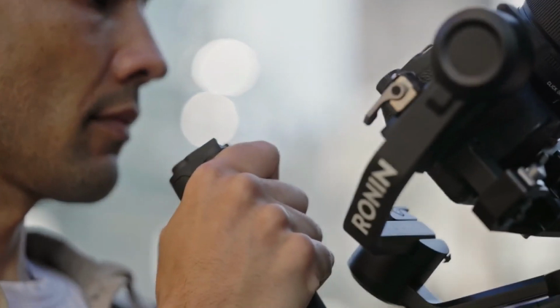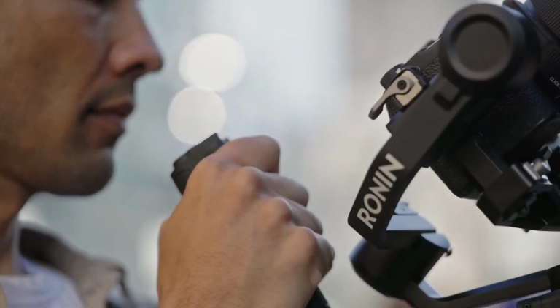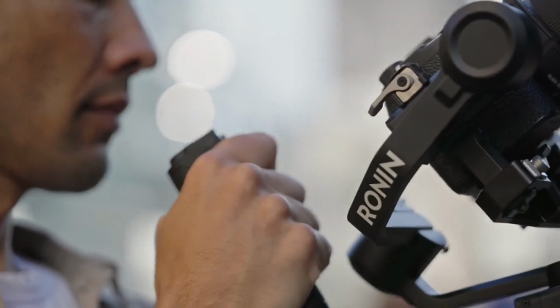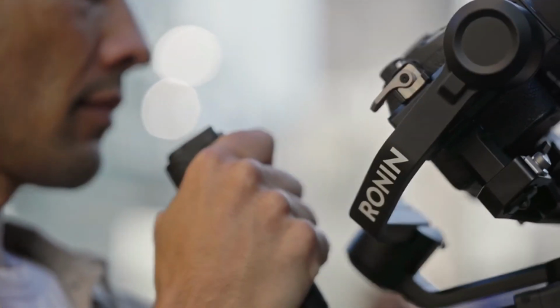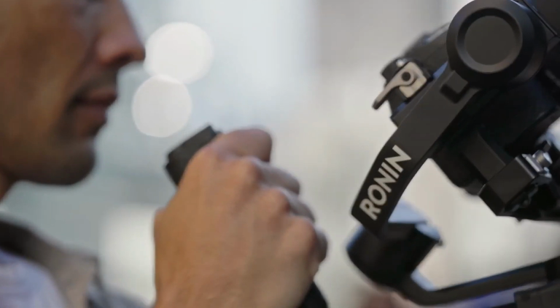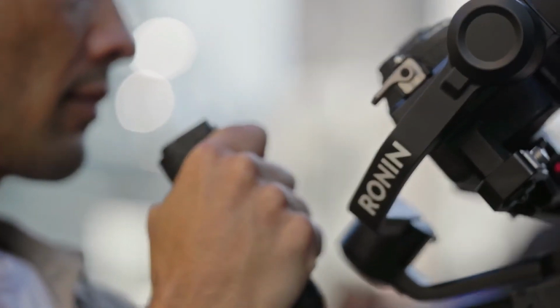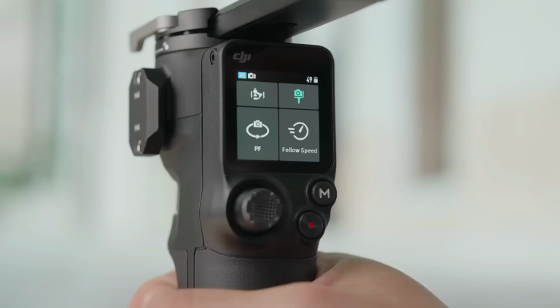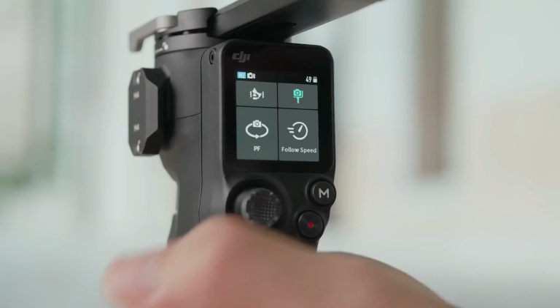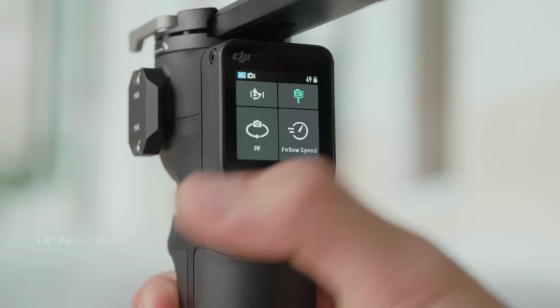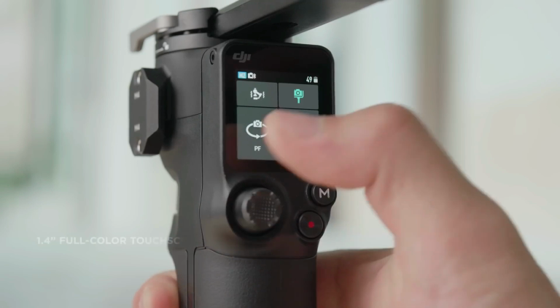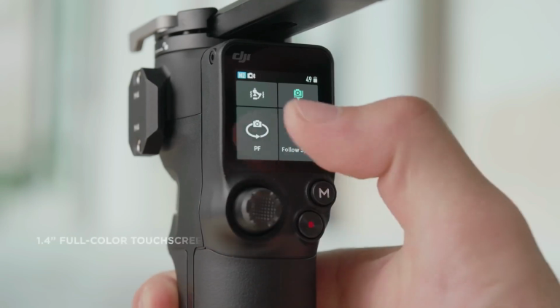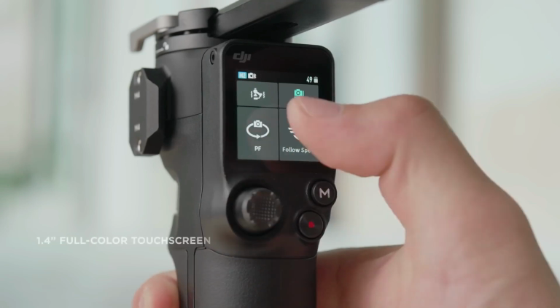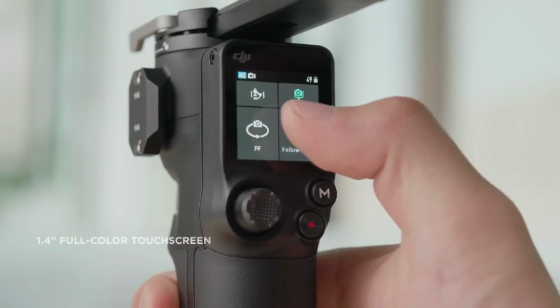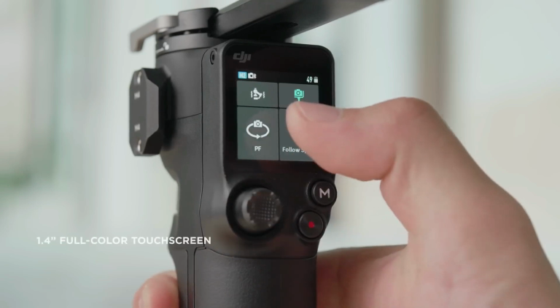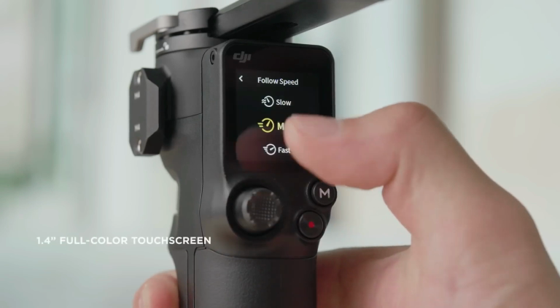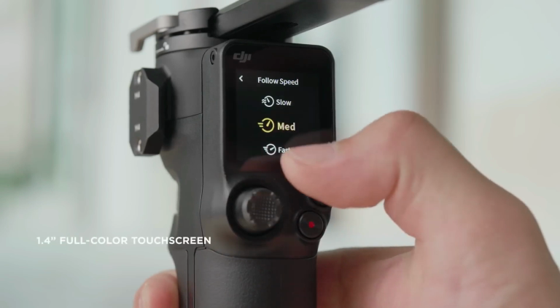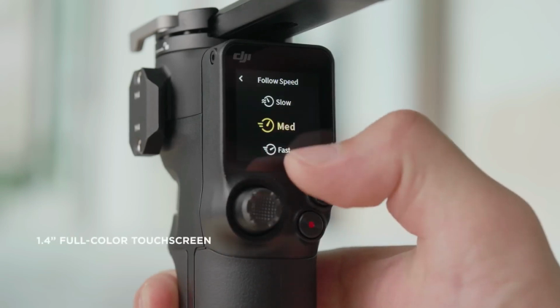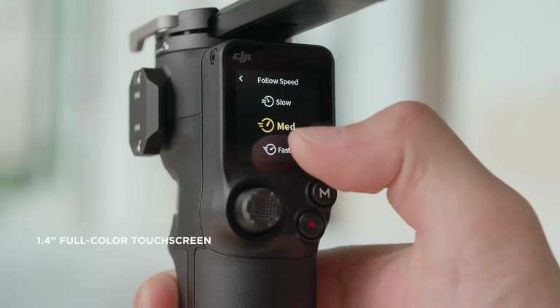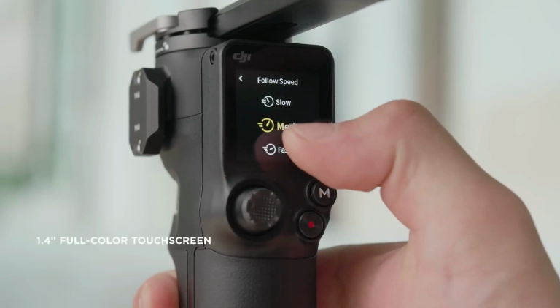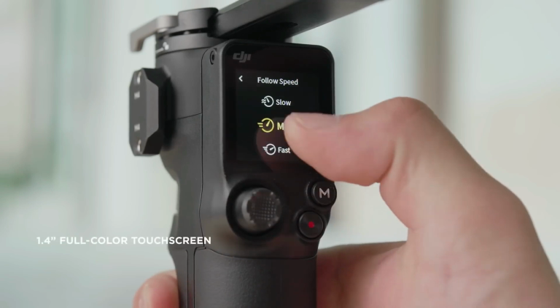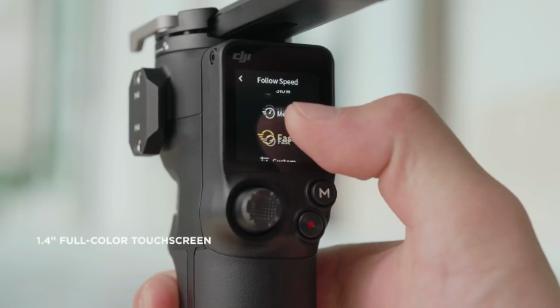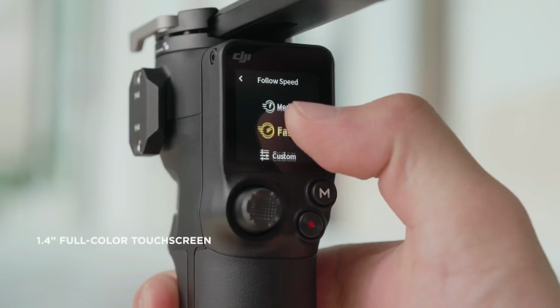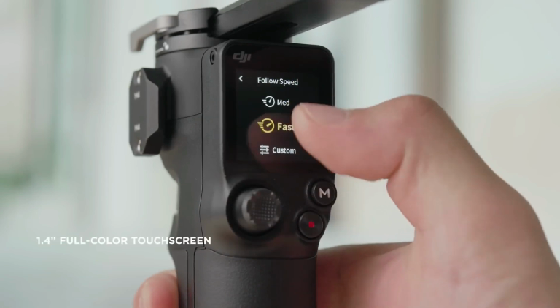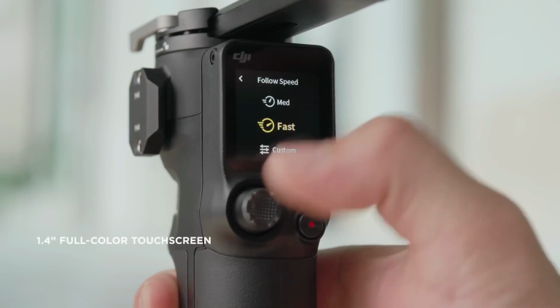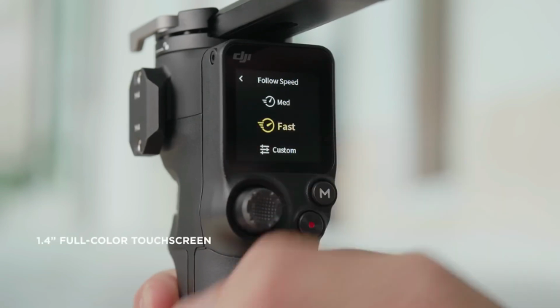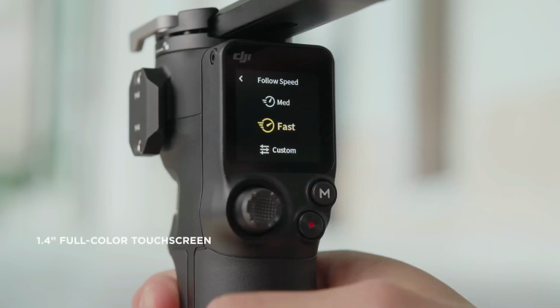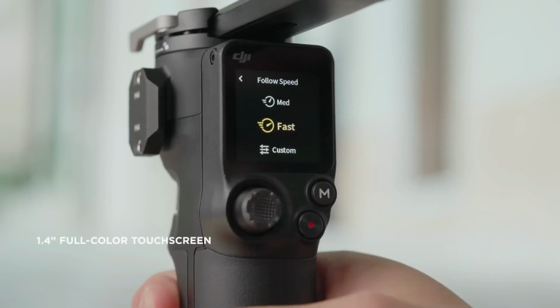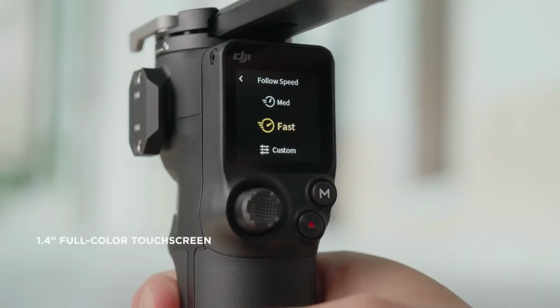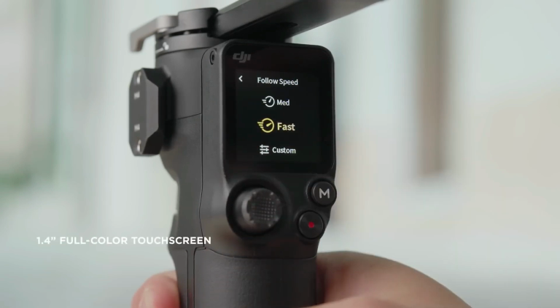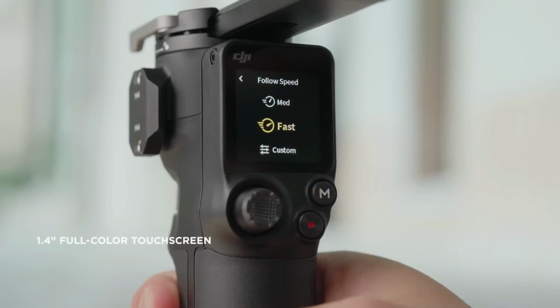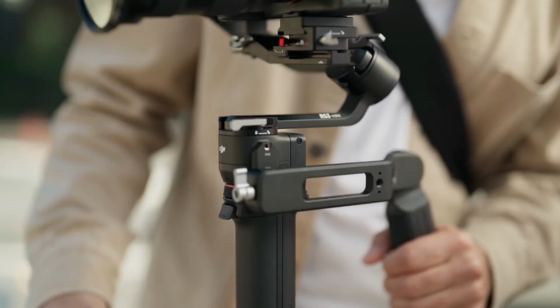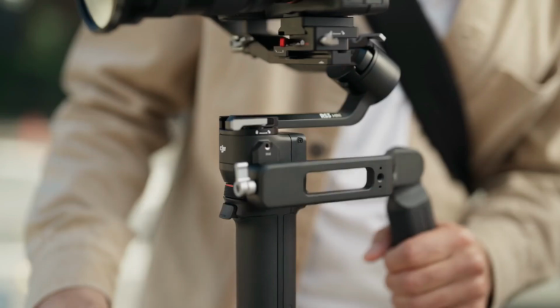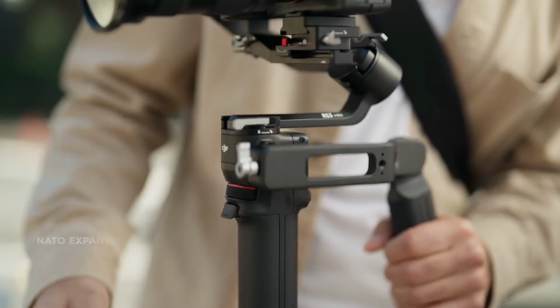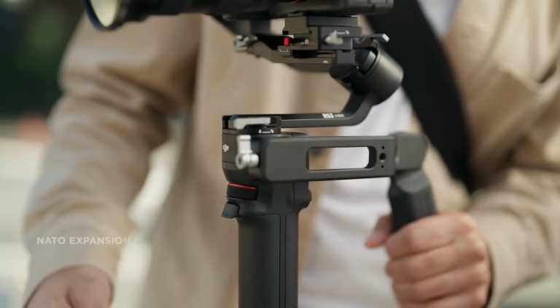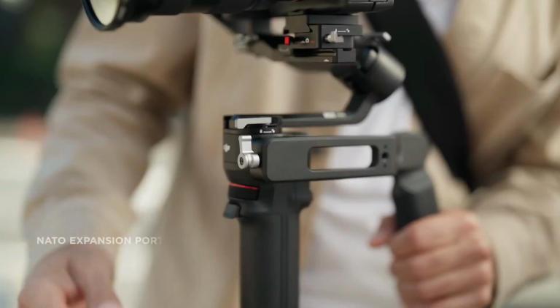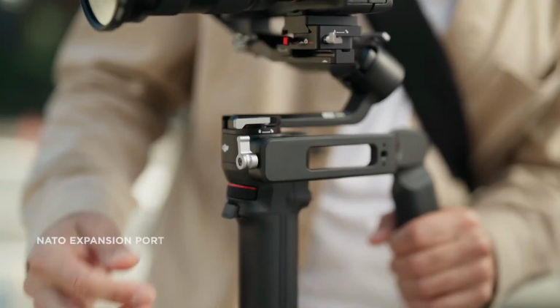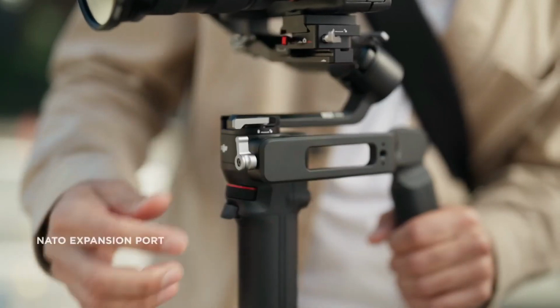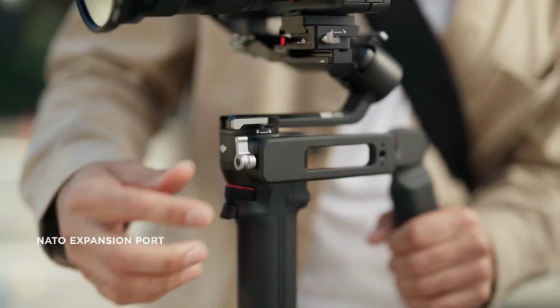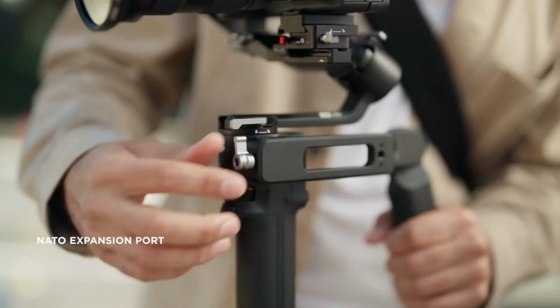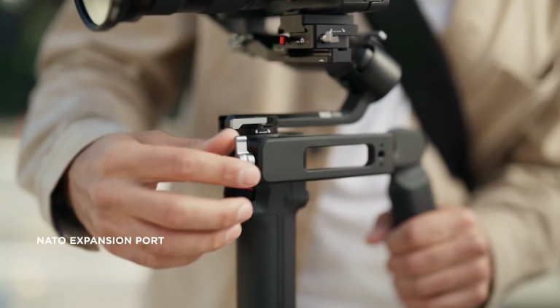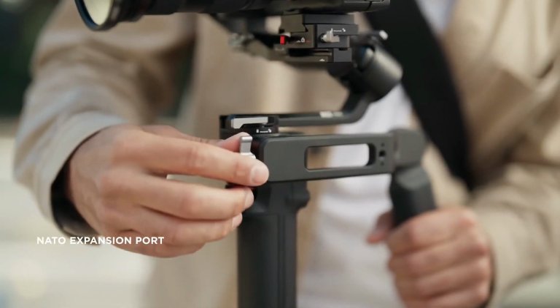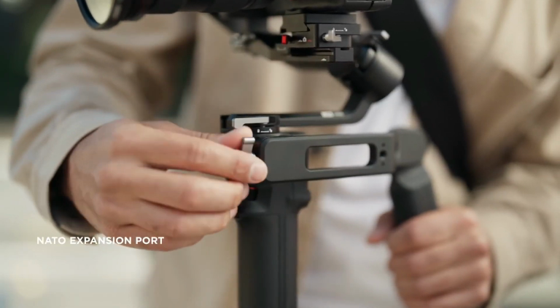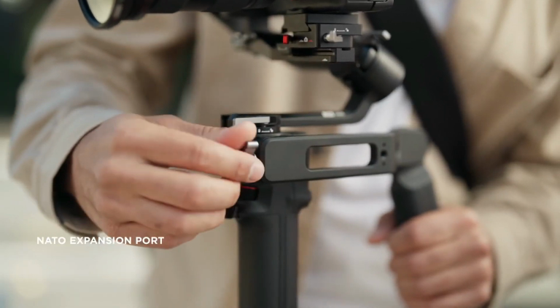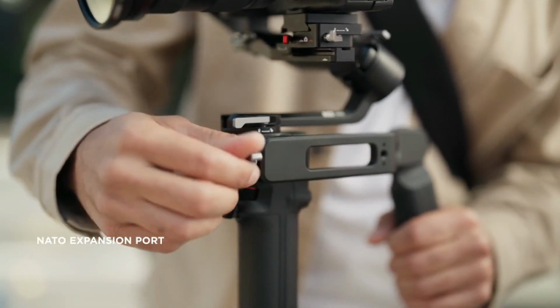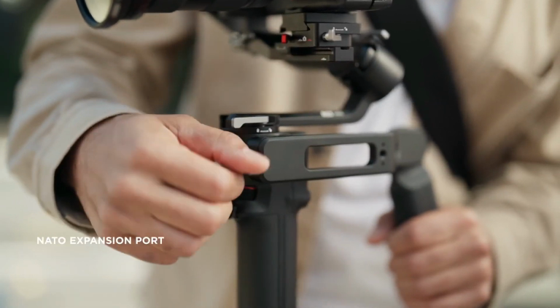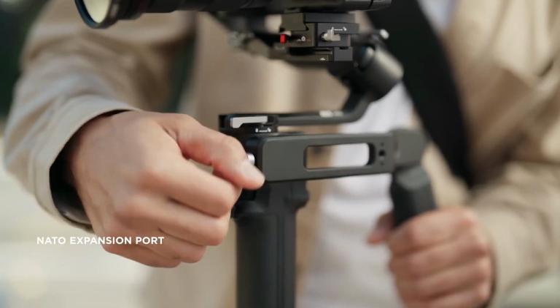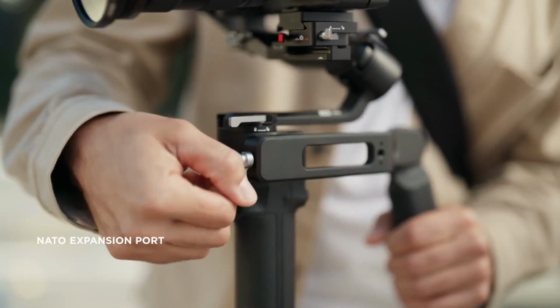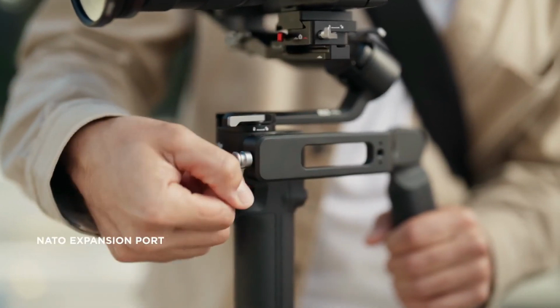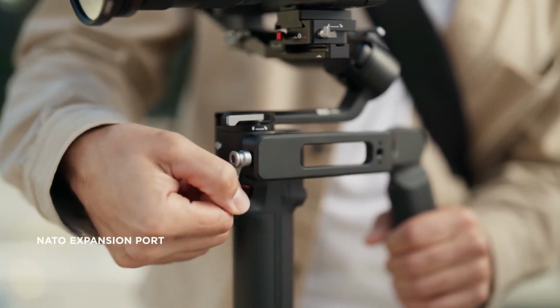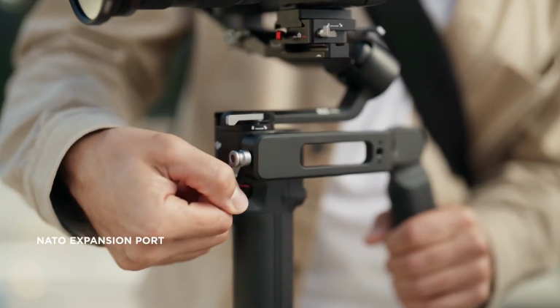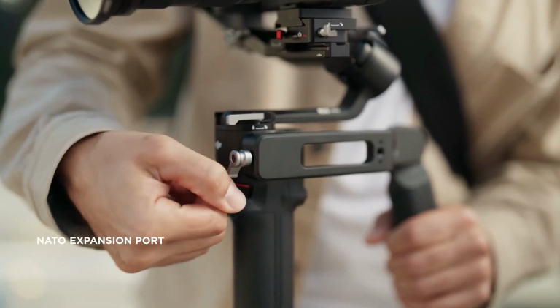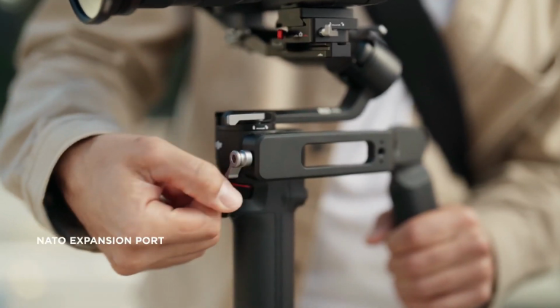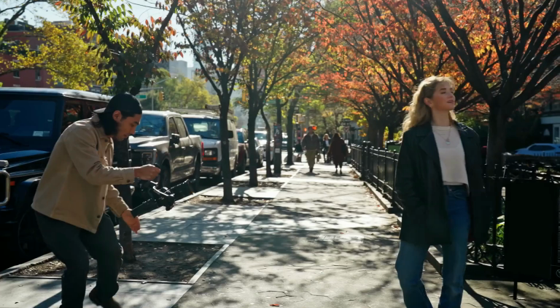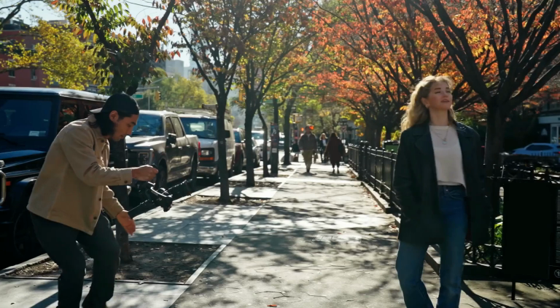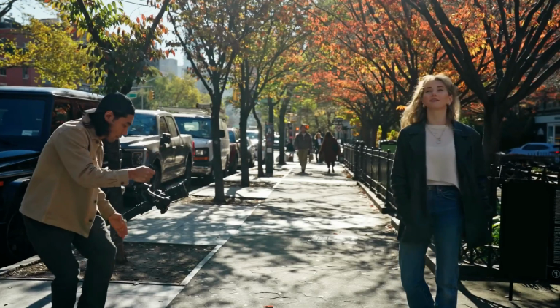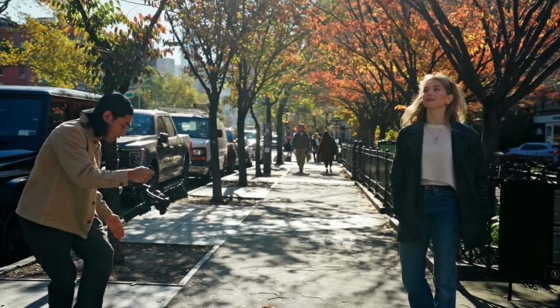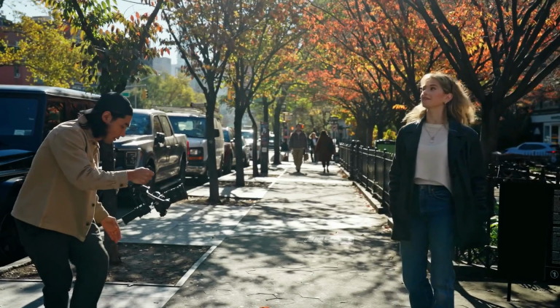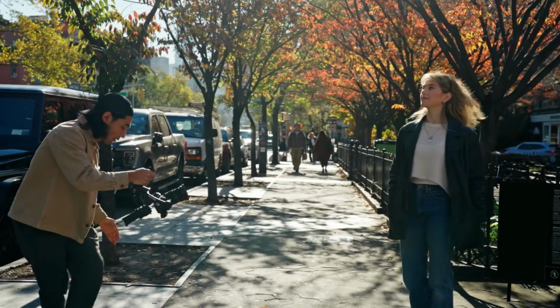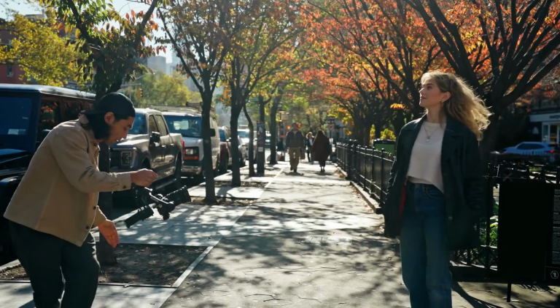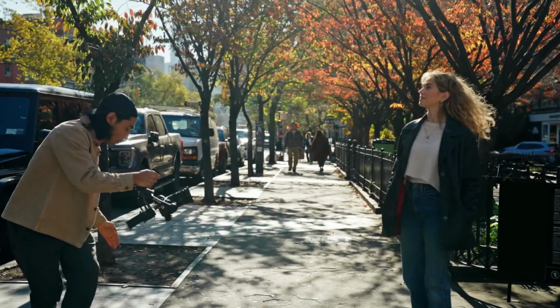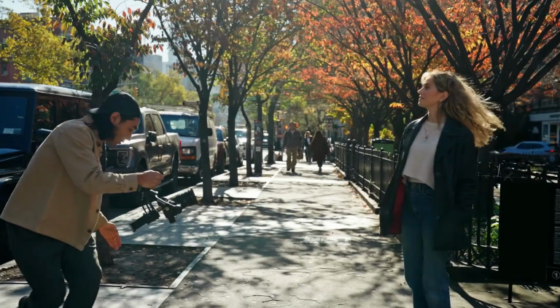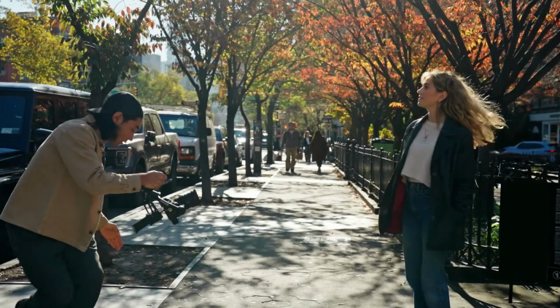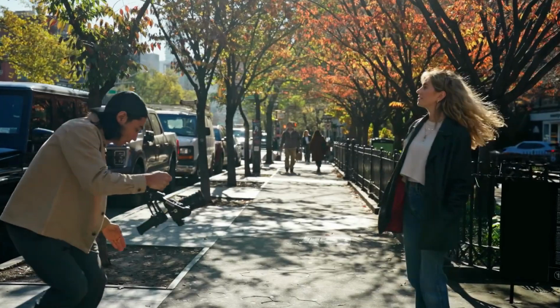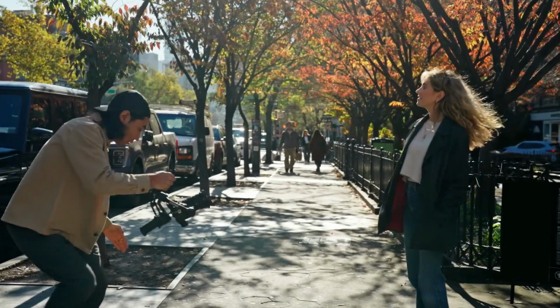Your favorite features, like a 1.4-inch touchscreen and NATO port, are also standard on RS3 Mini.